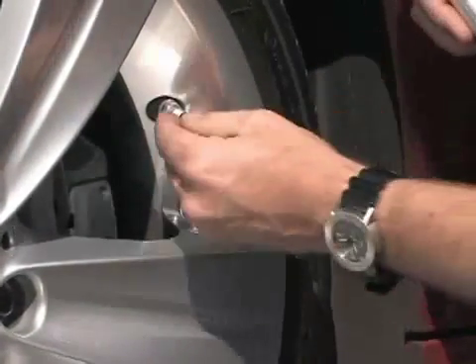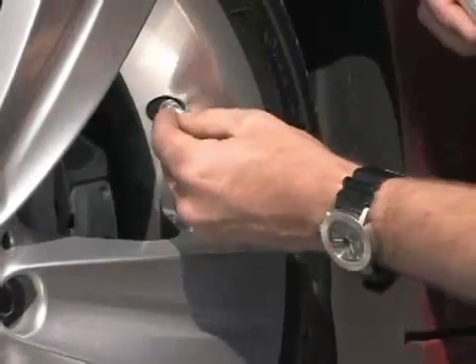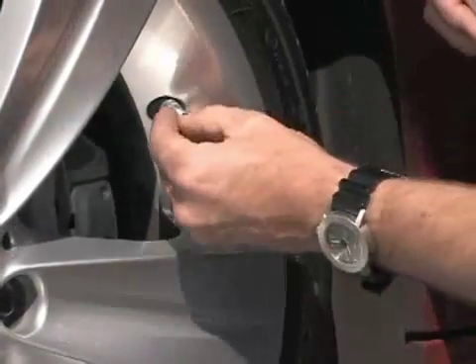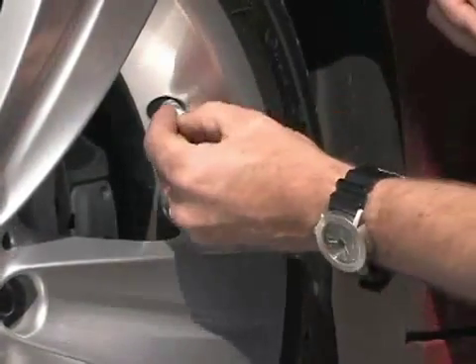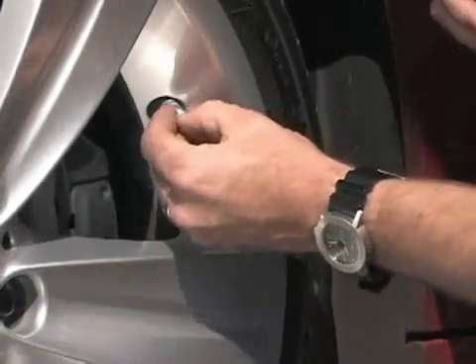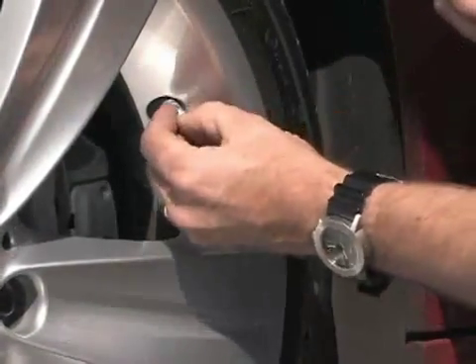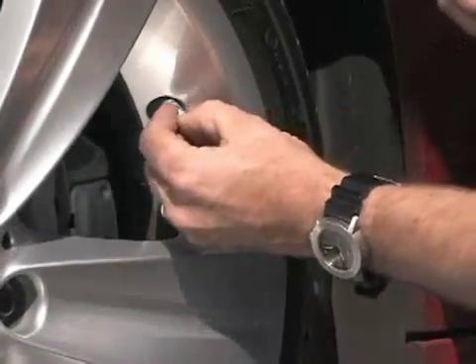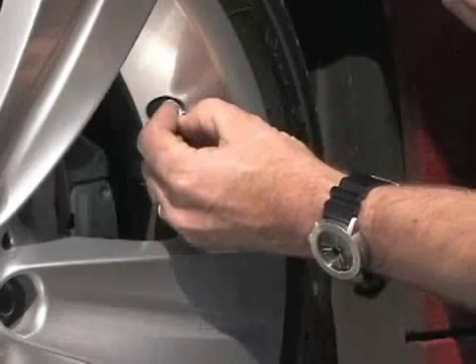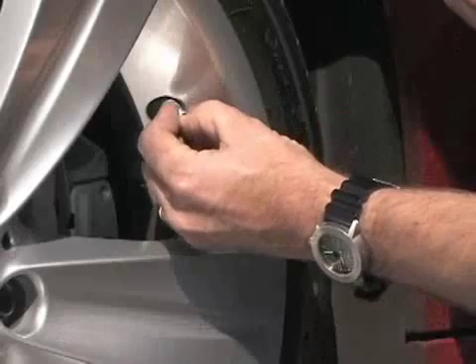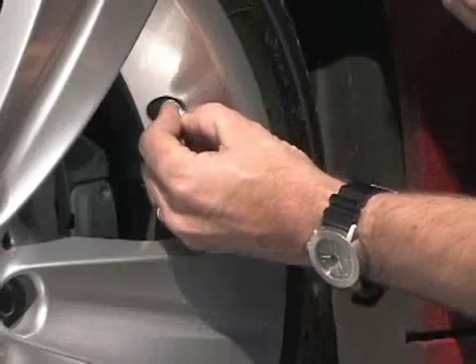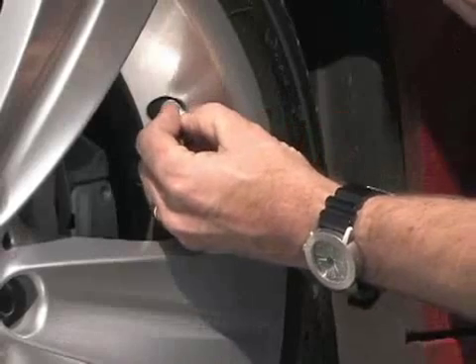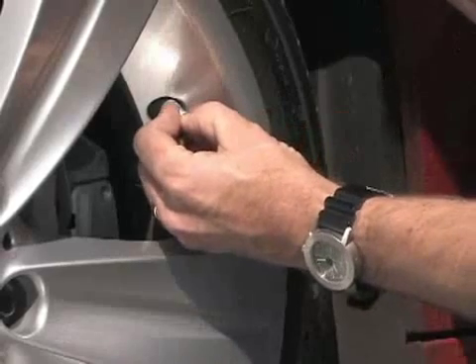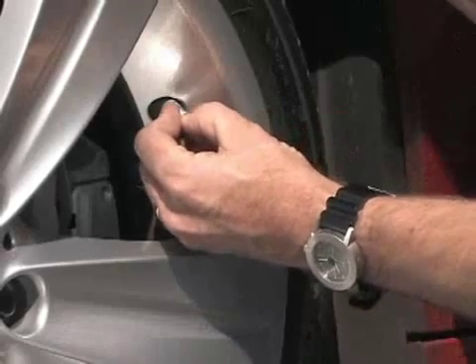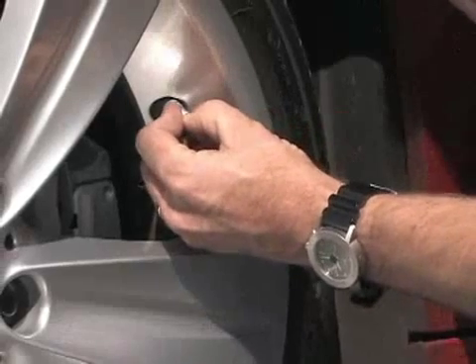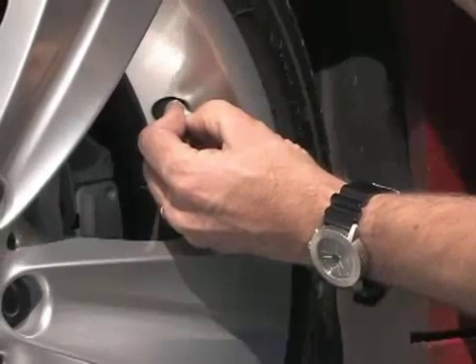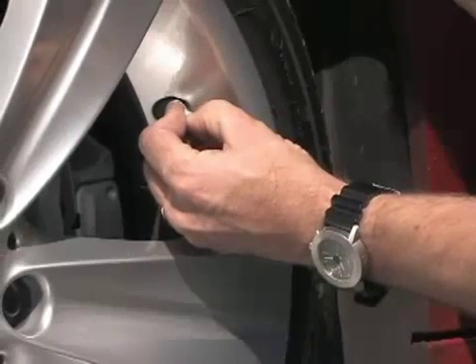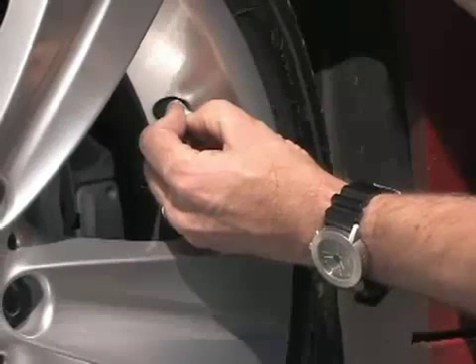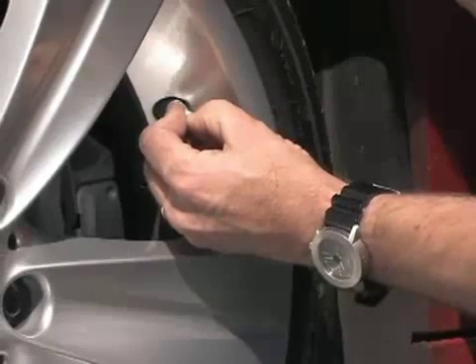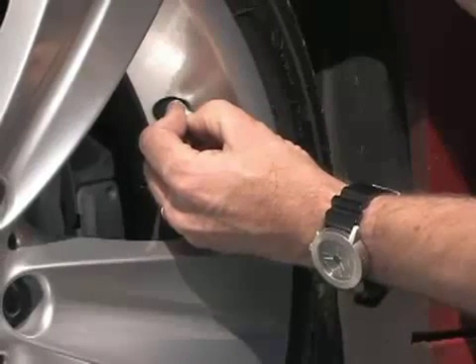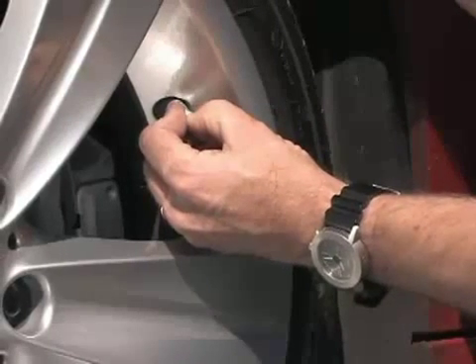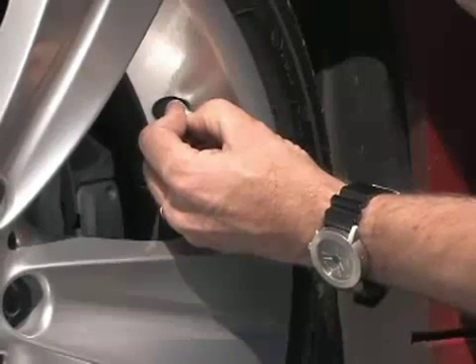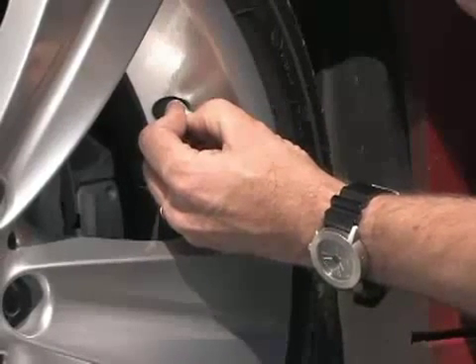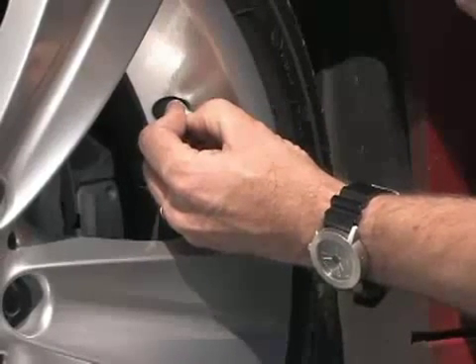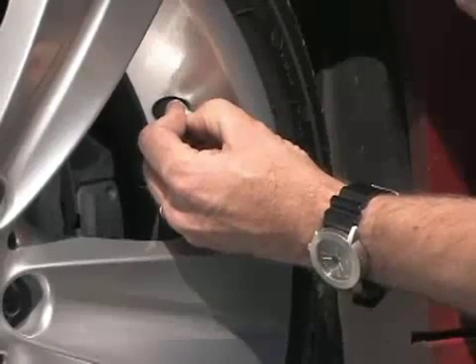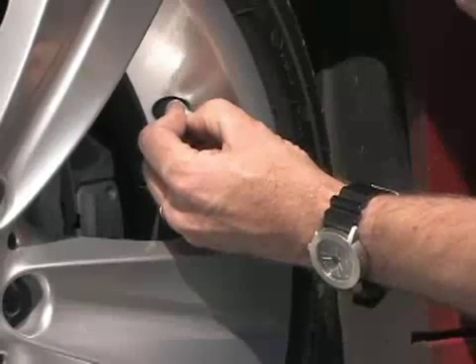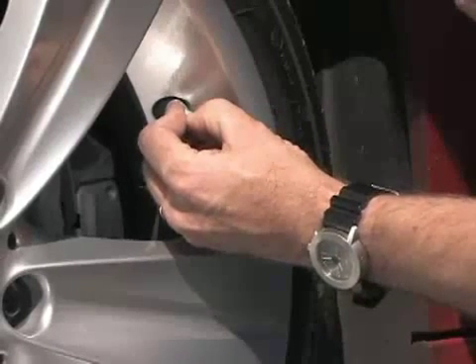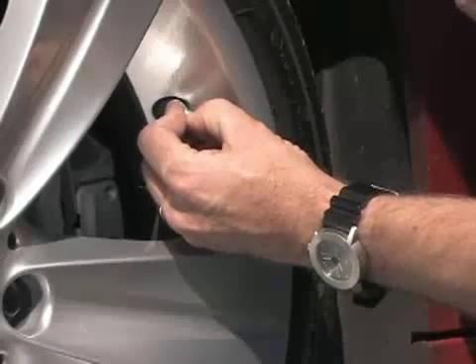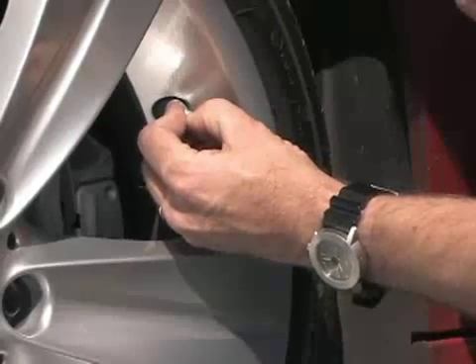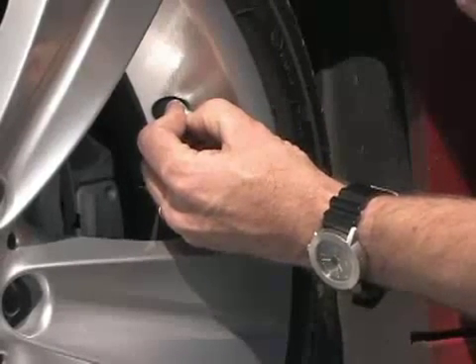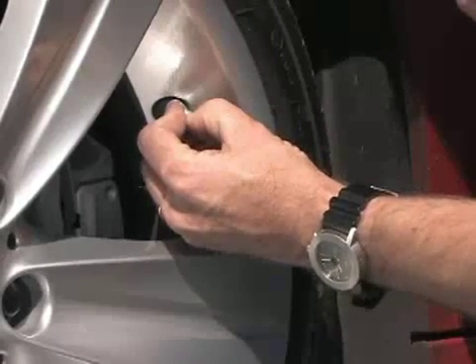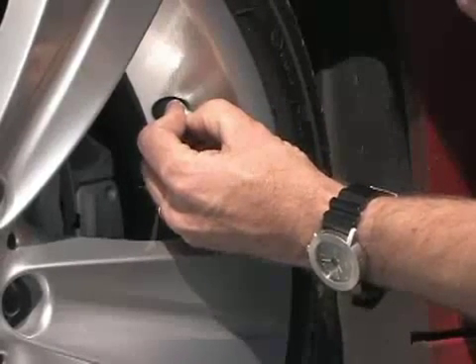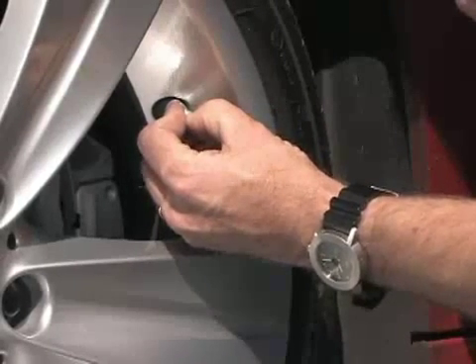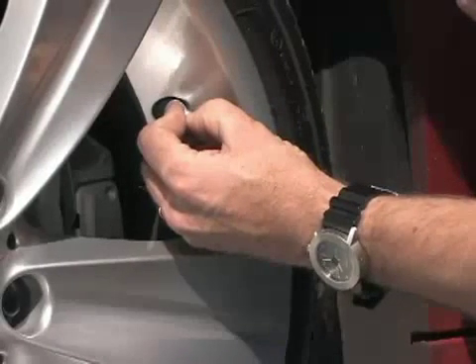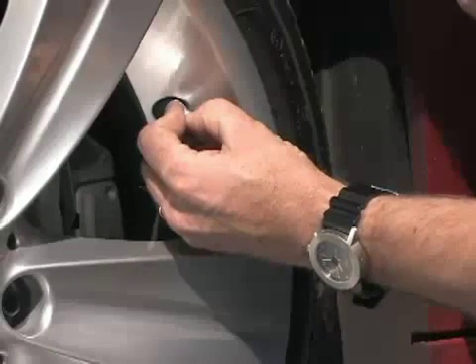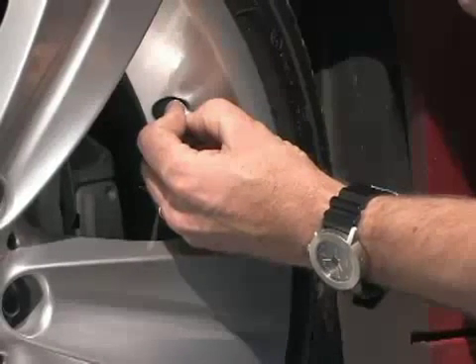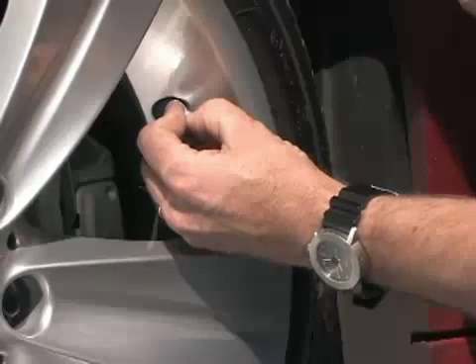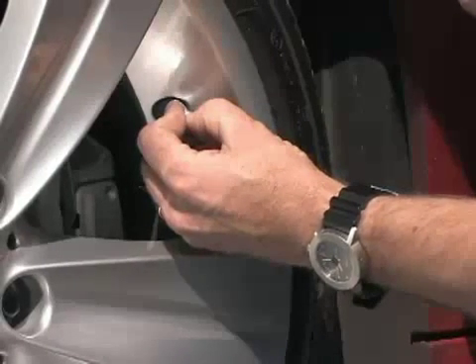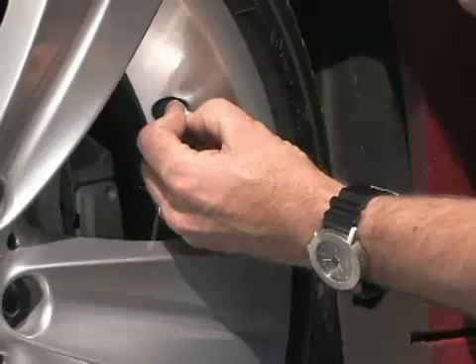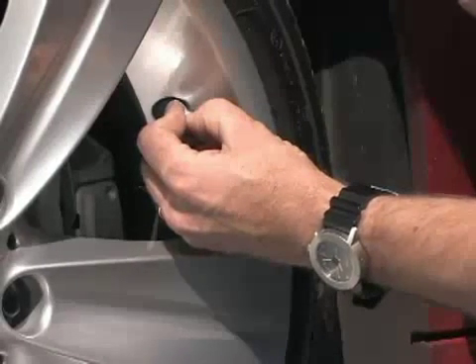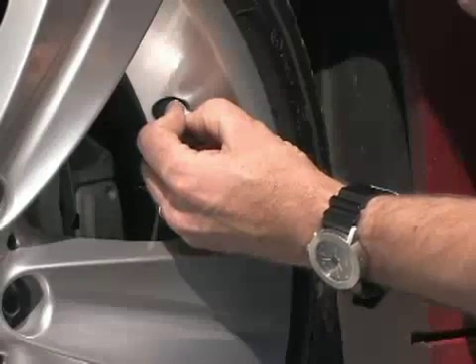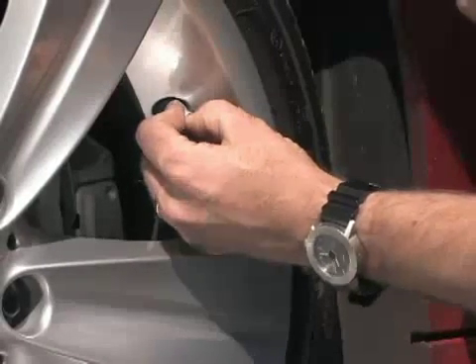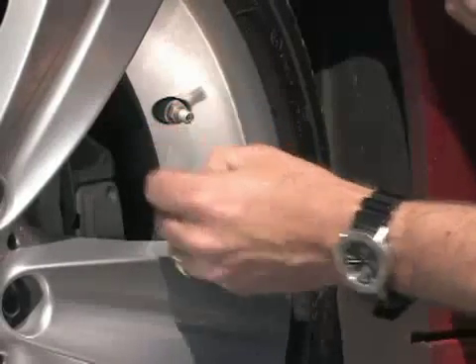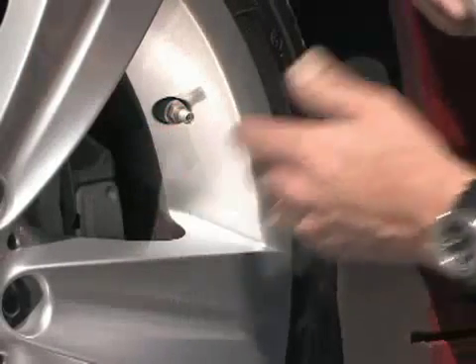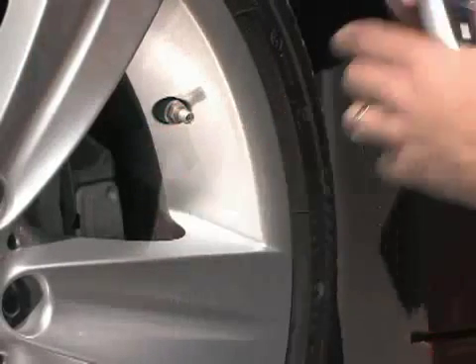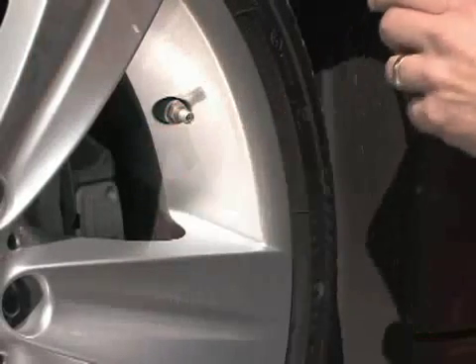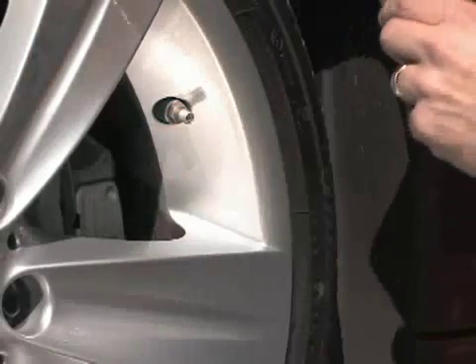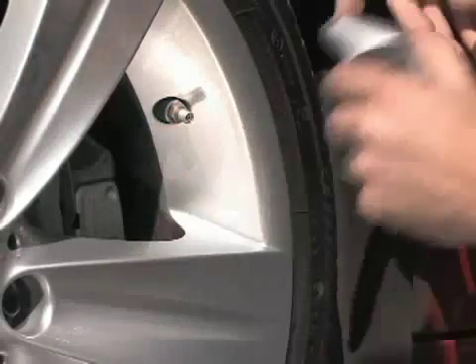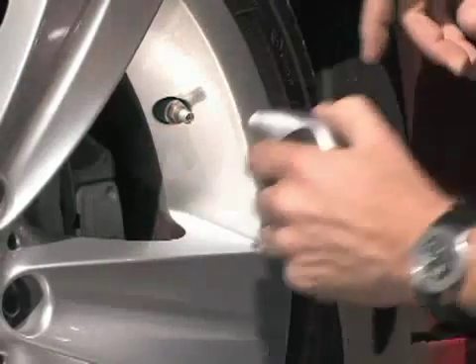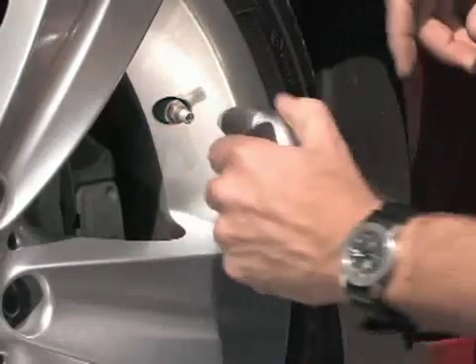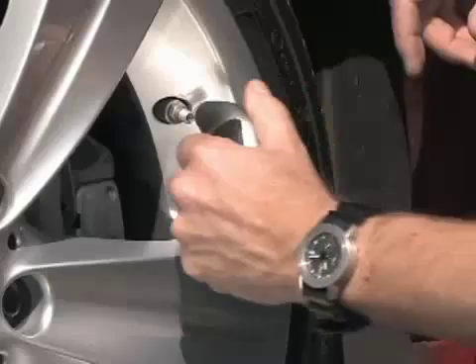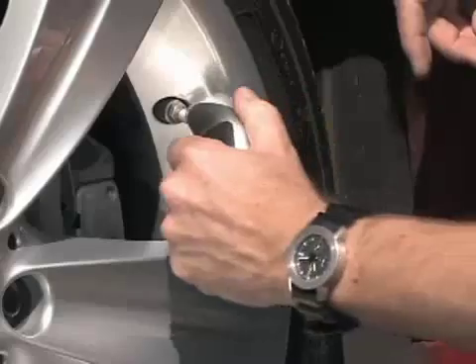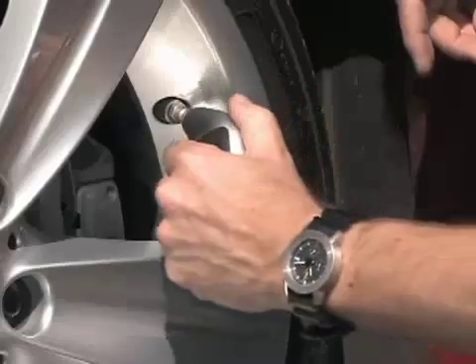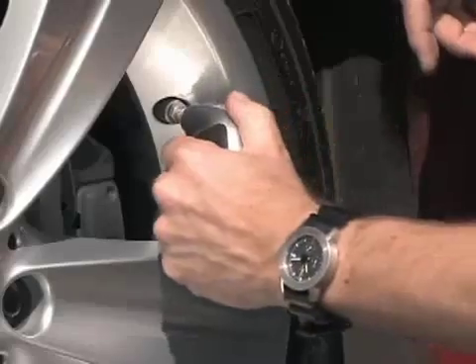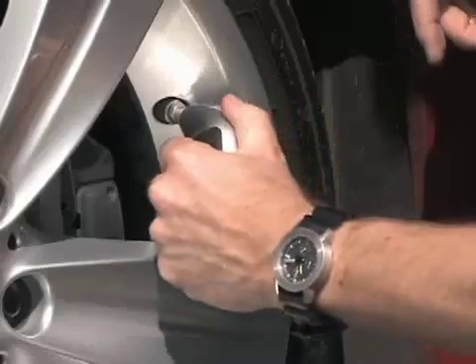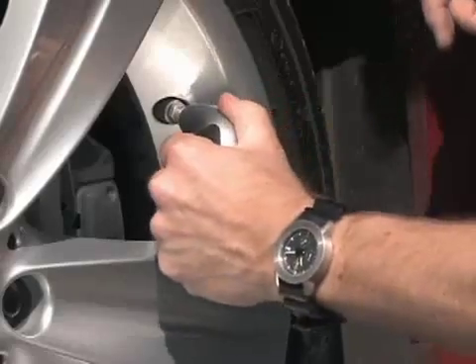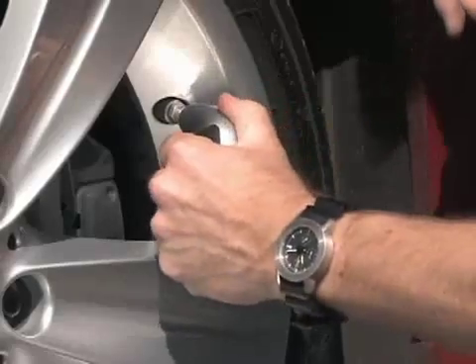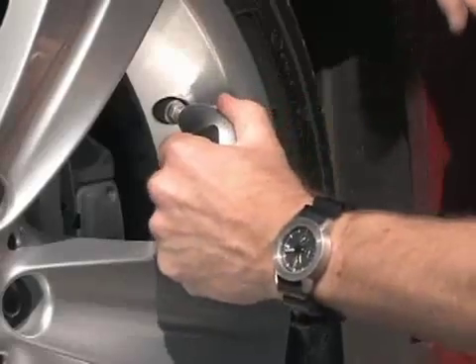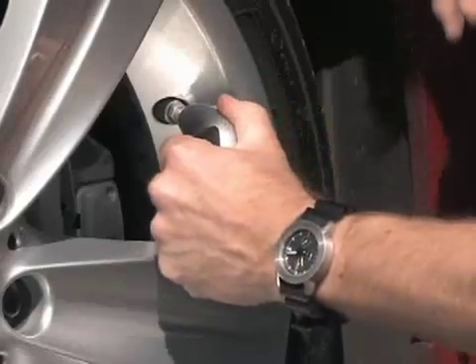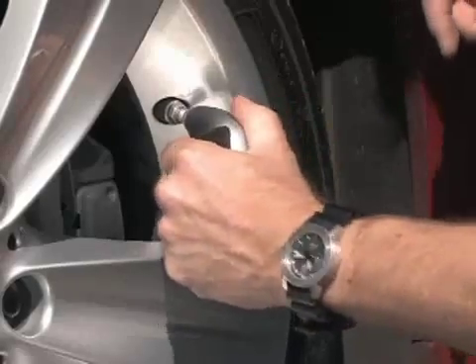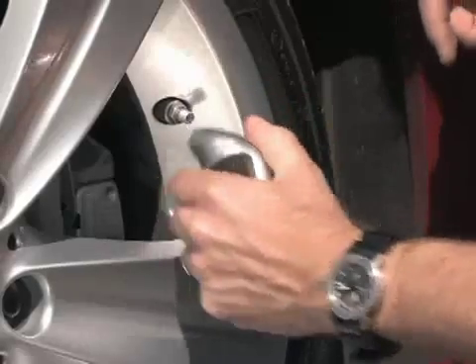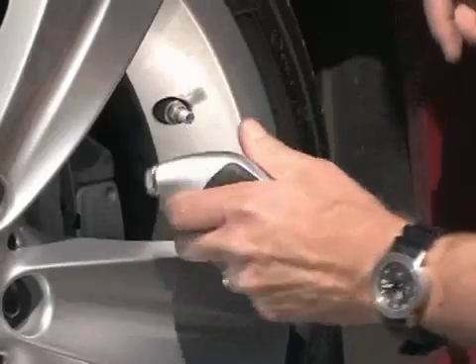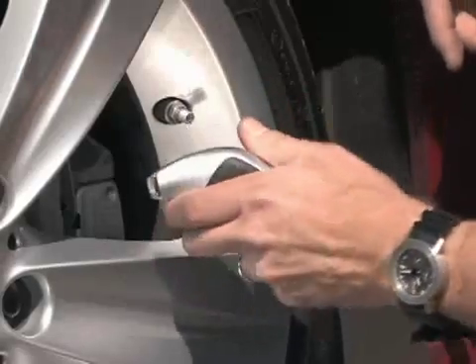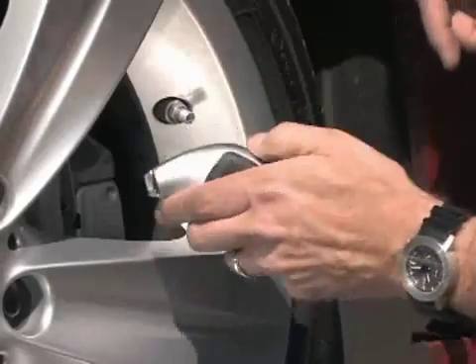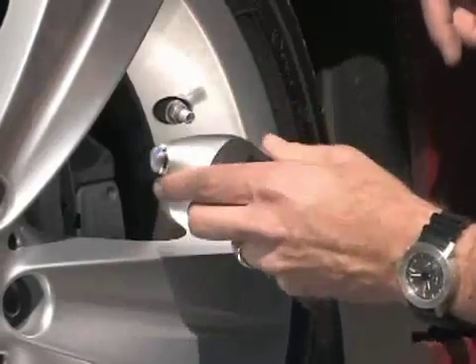If you need to let air out, gently press the valve stem until you hear air hissing. Then recheck using your gauge.